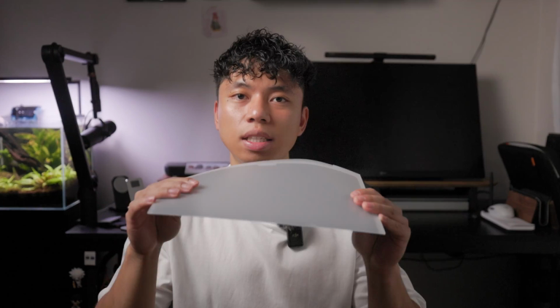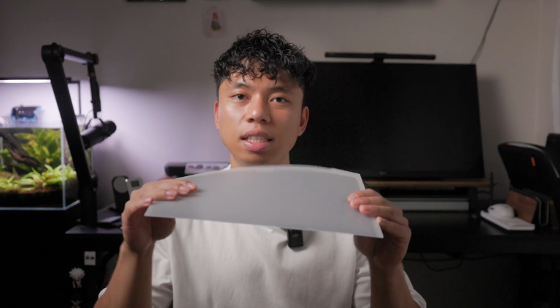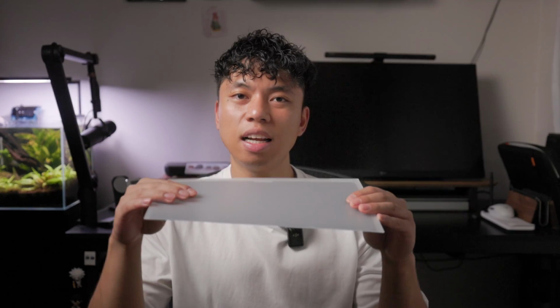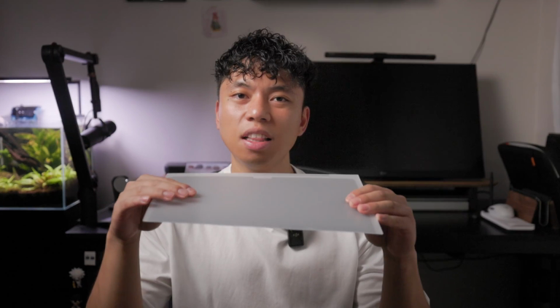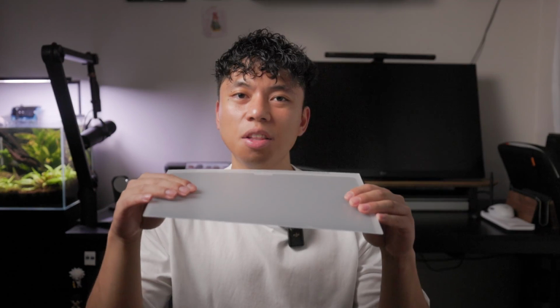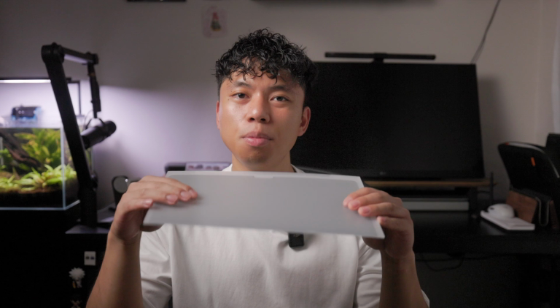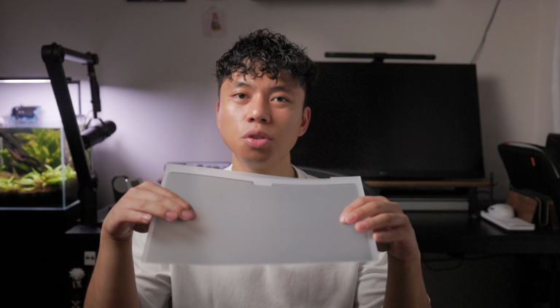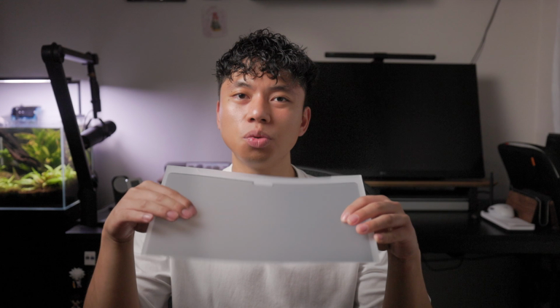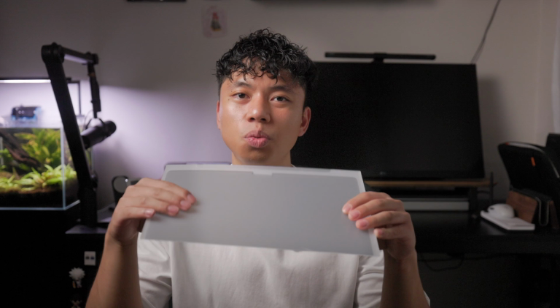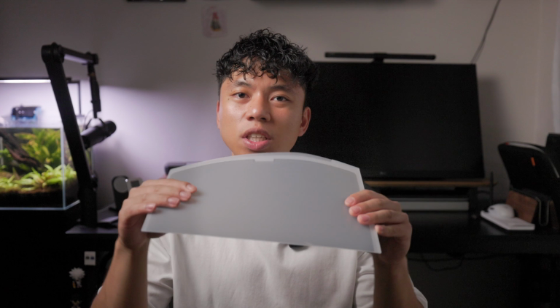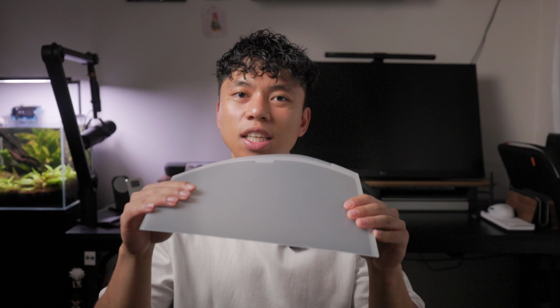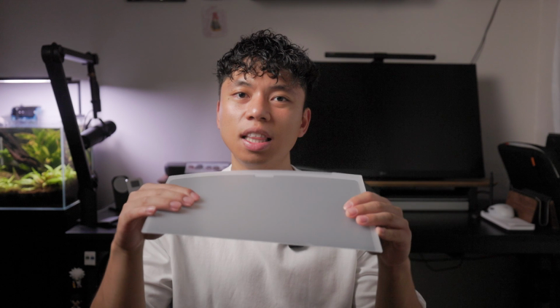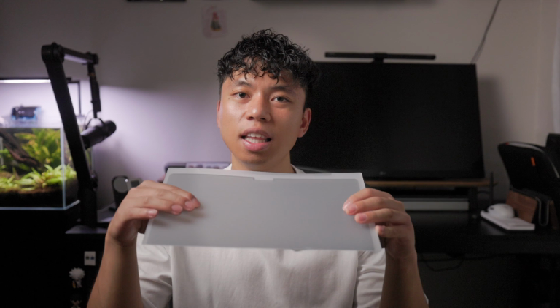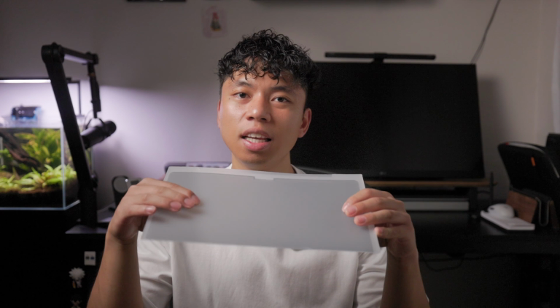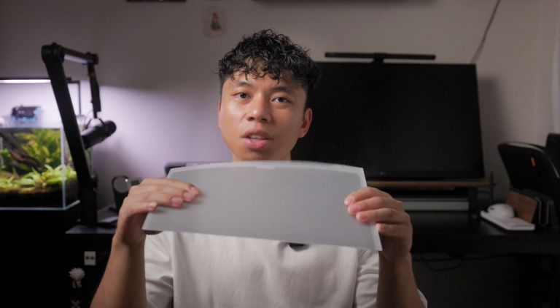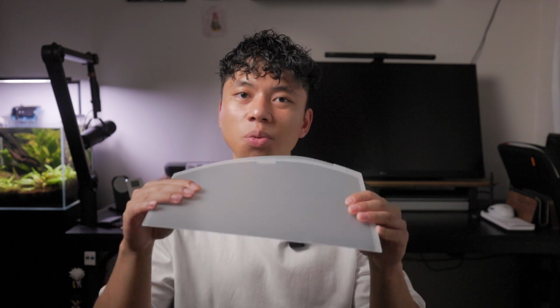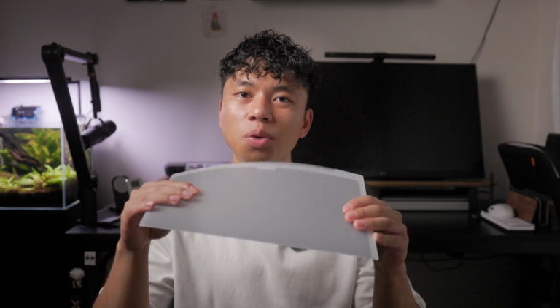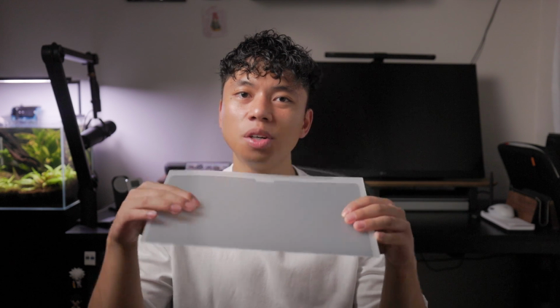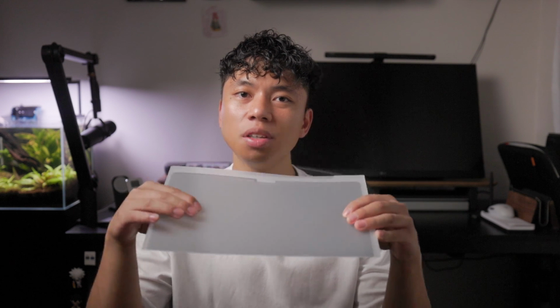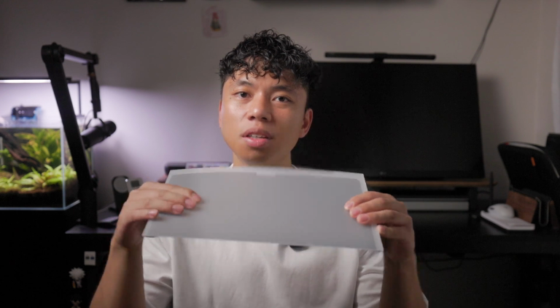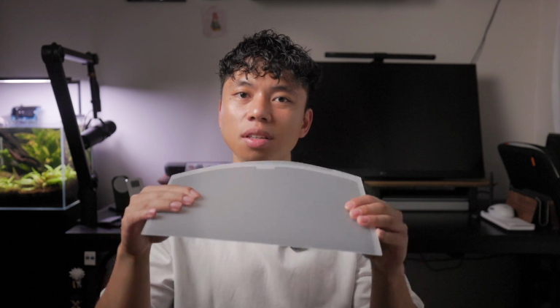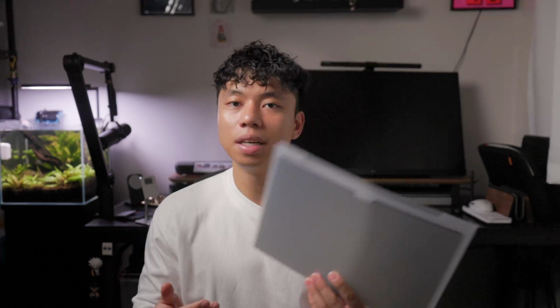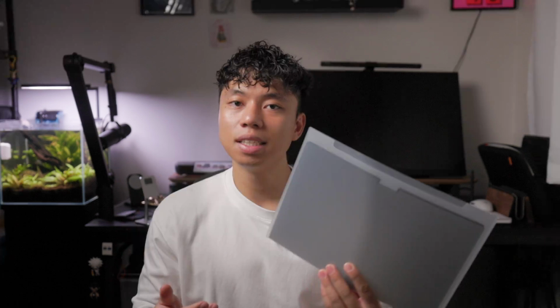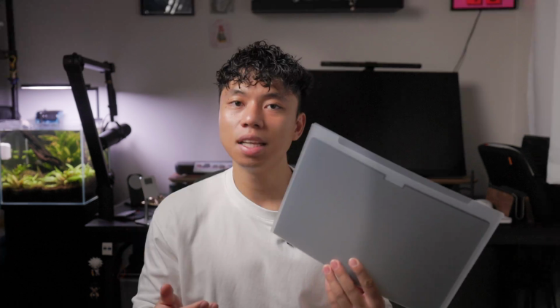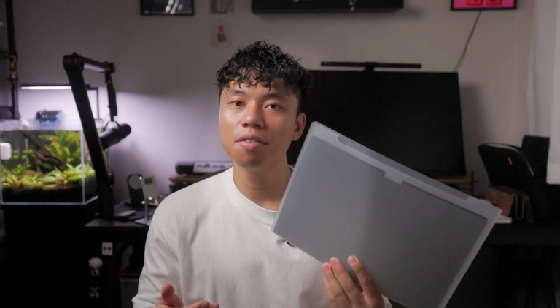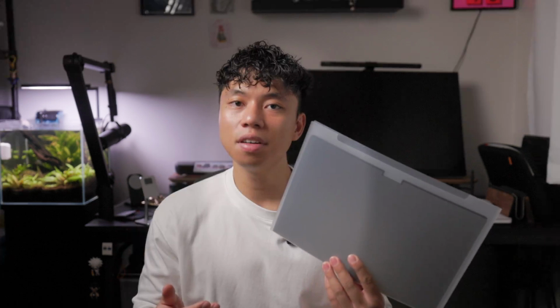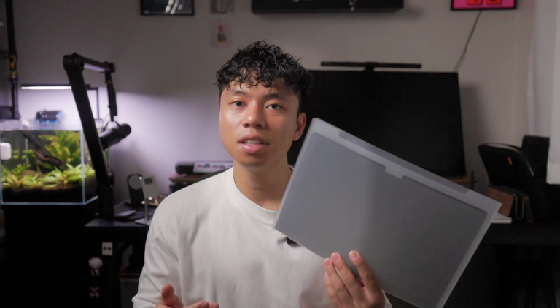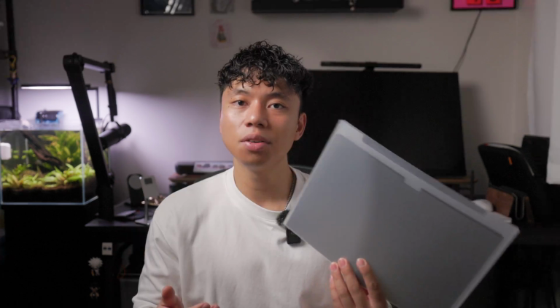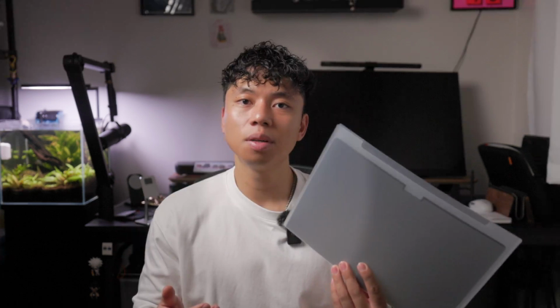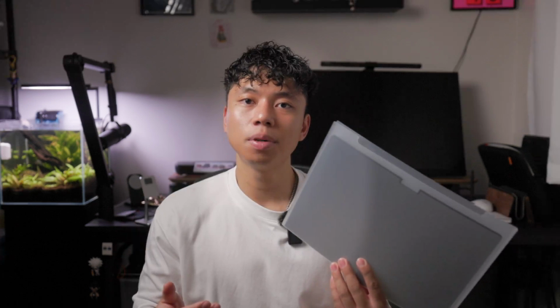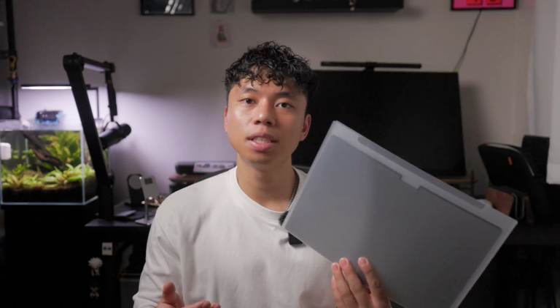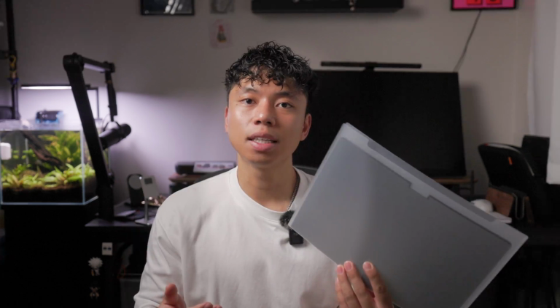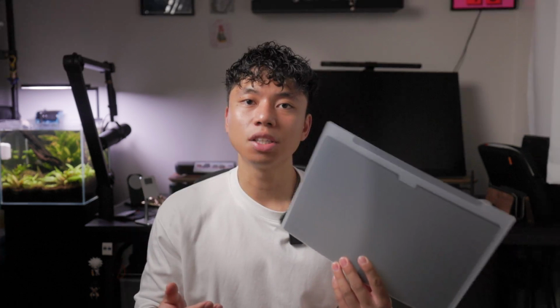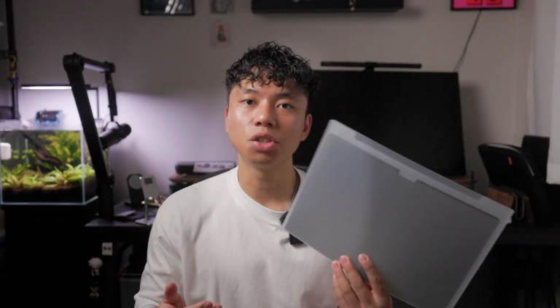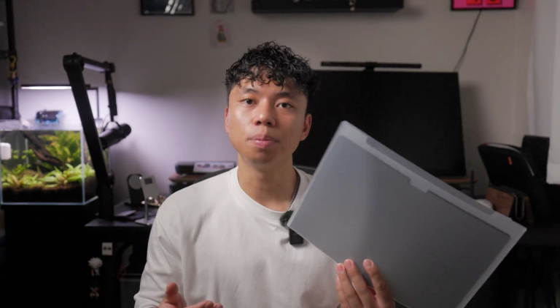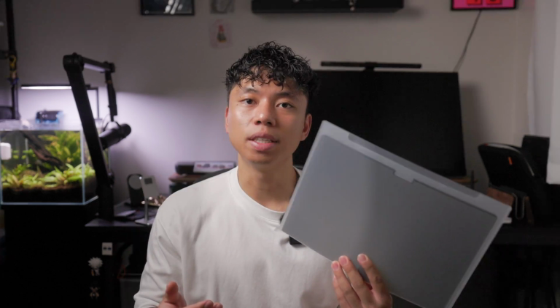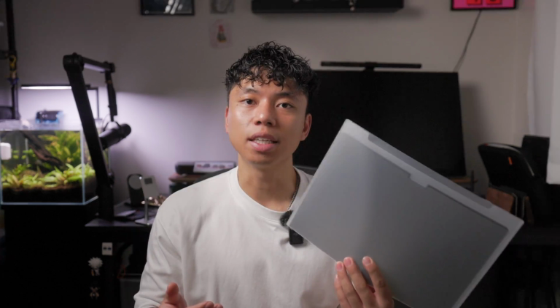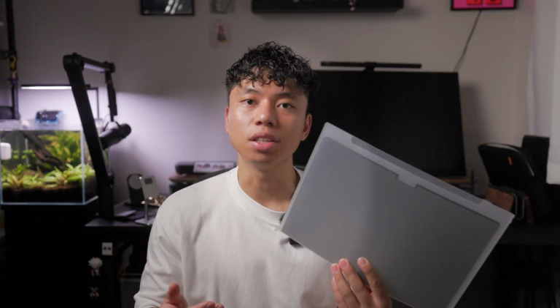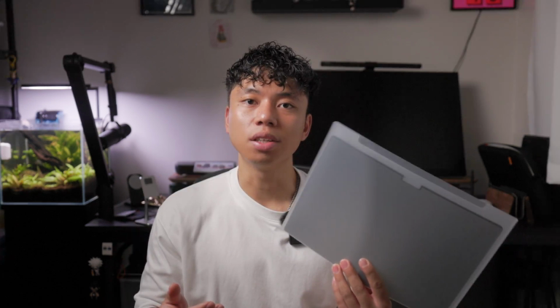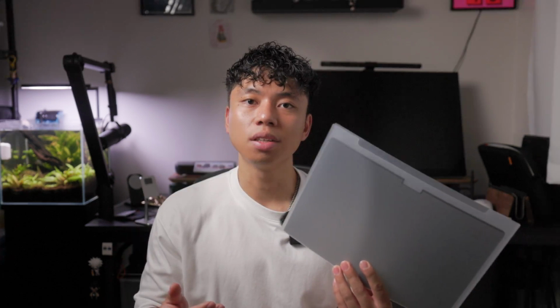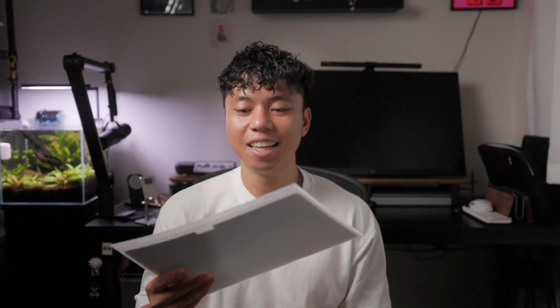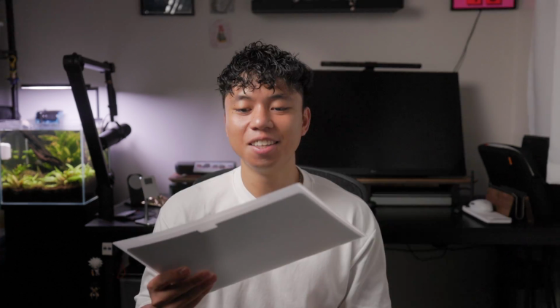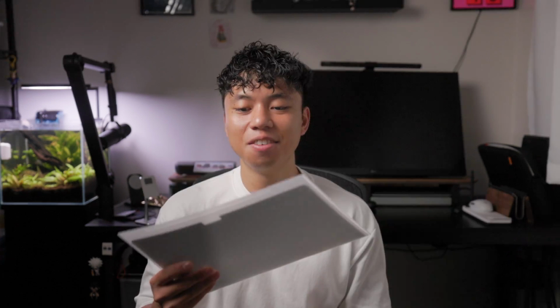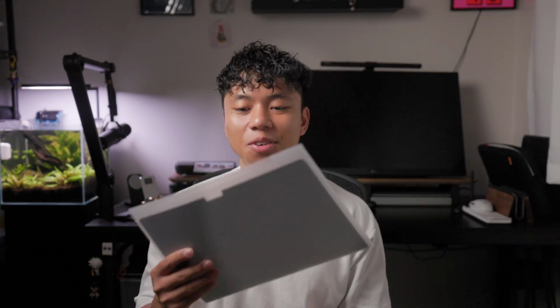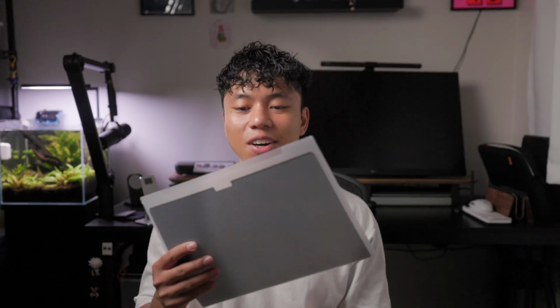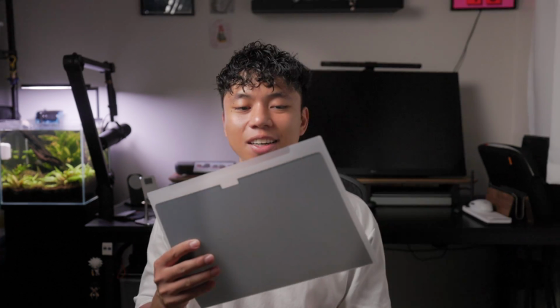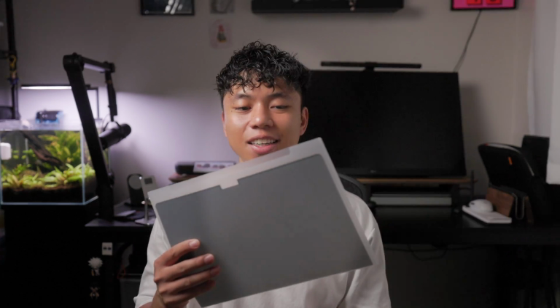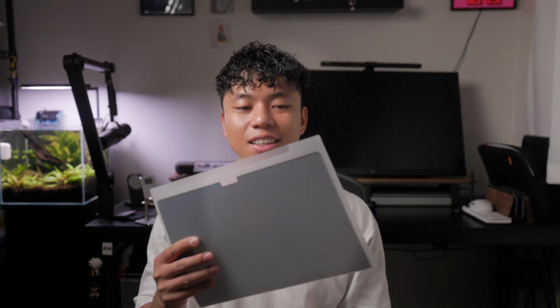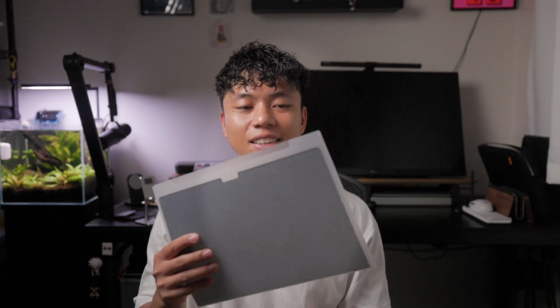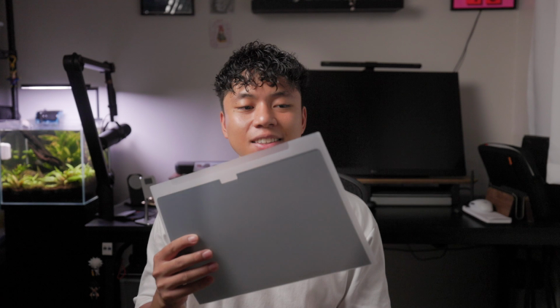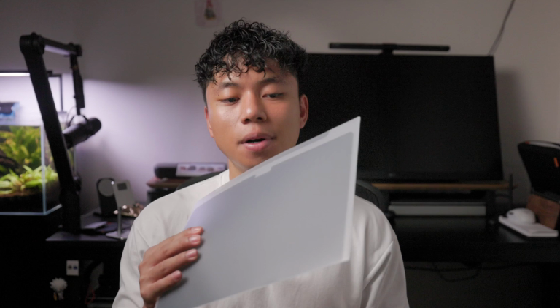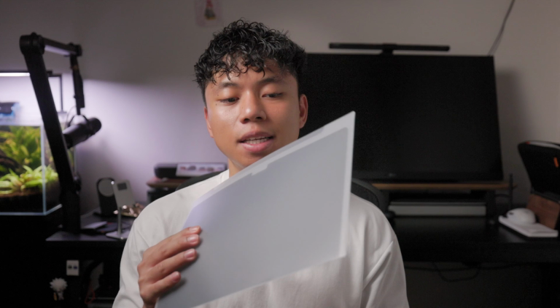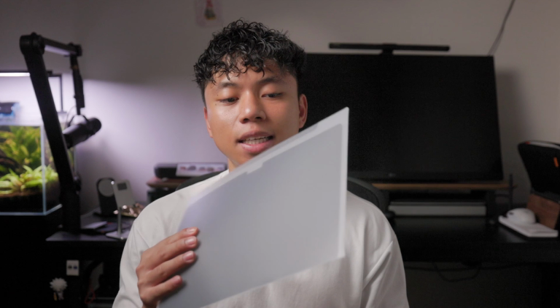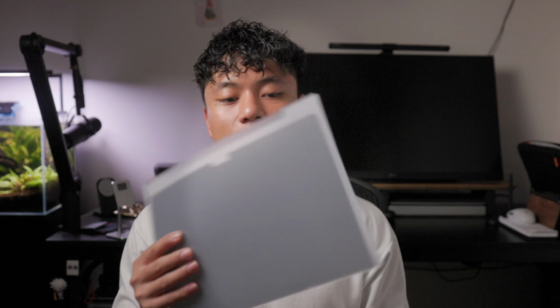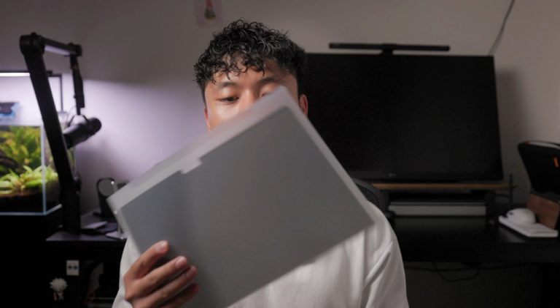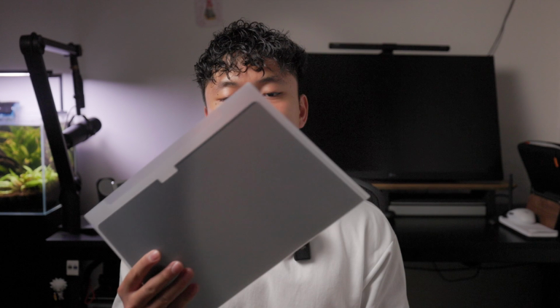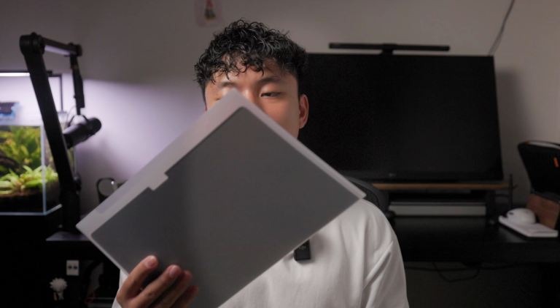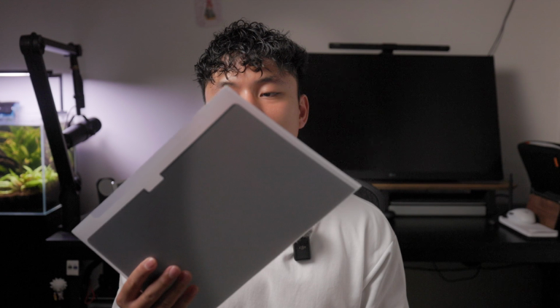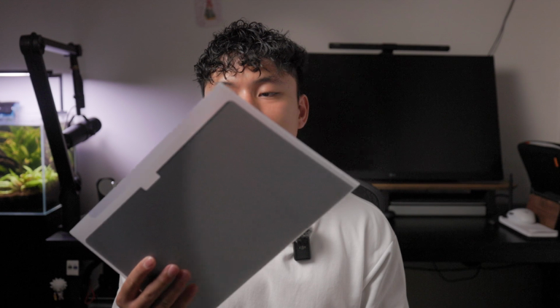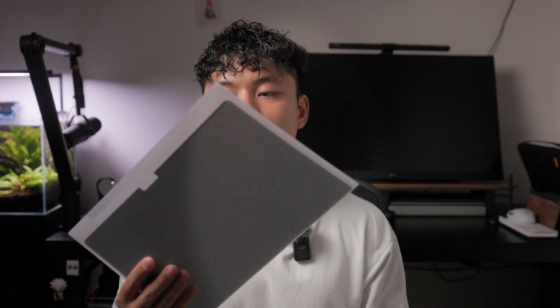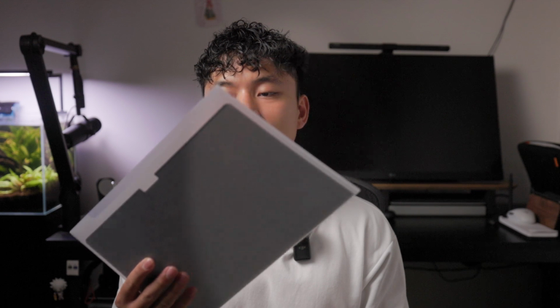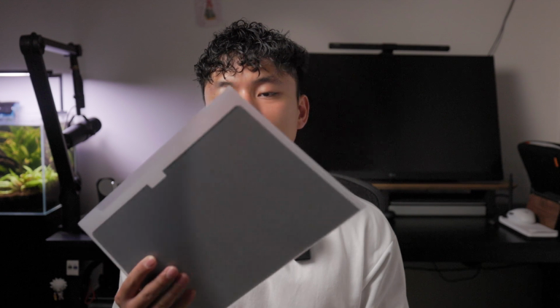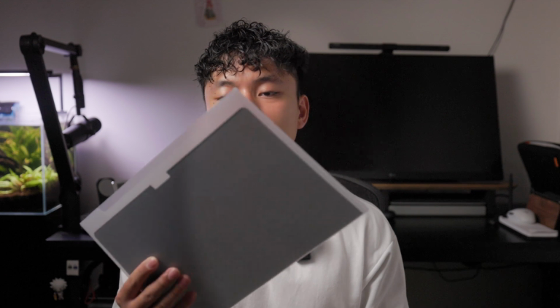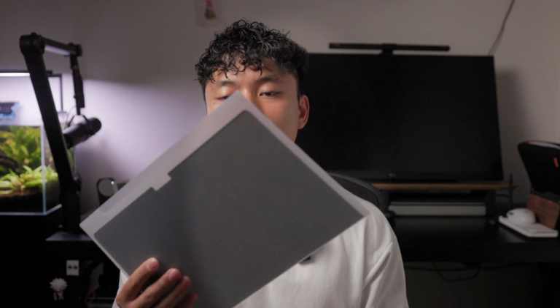It's not the most rigid thing in the world, but it's definitely going to protect the screen protector. Kind of ironic, huh? Protecting the screen protector.